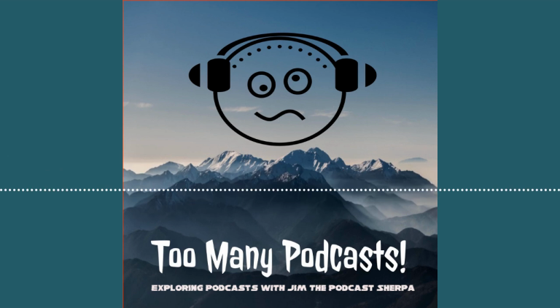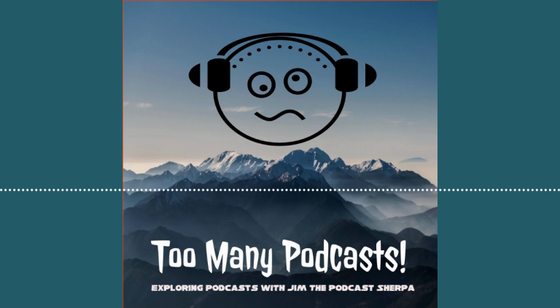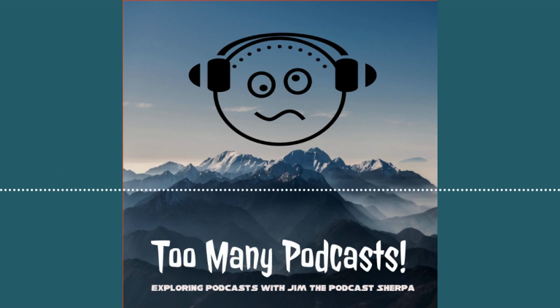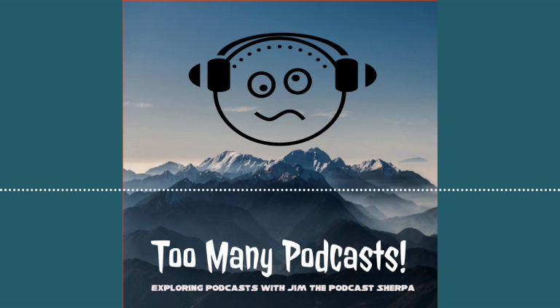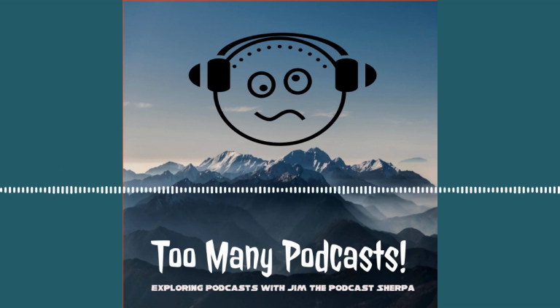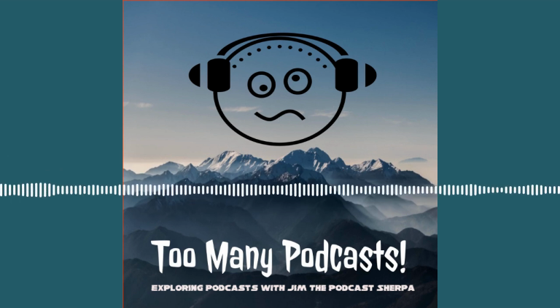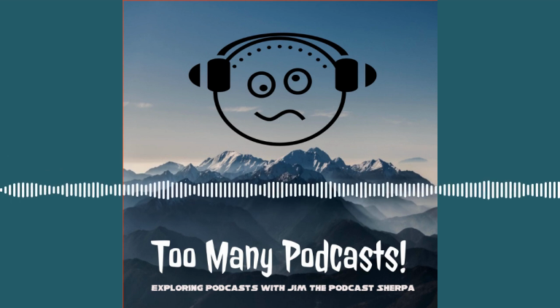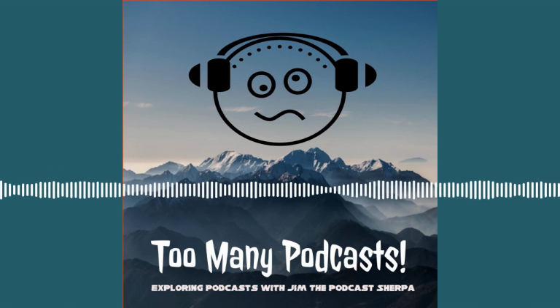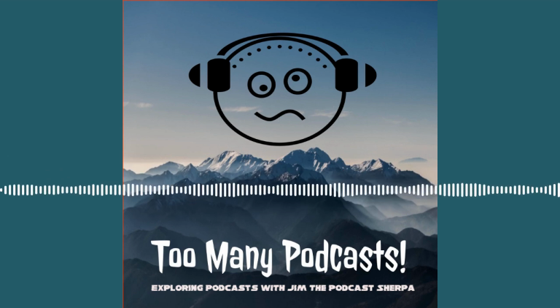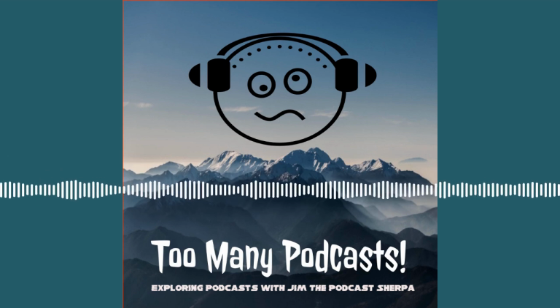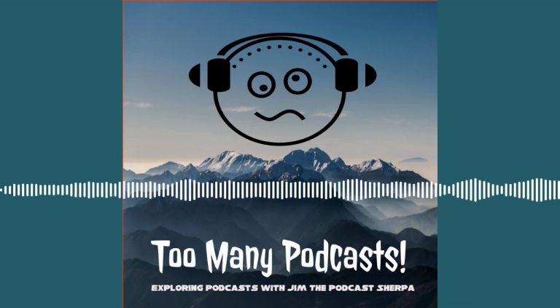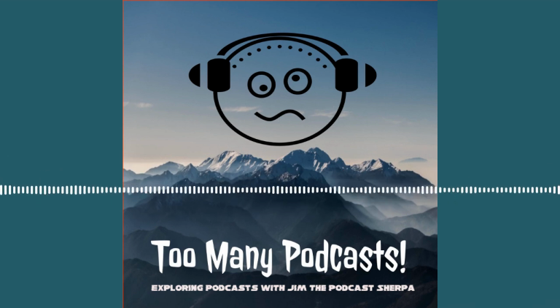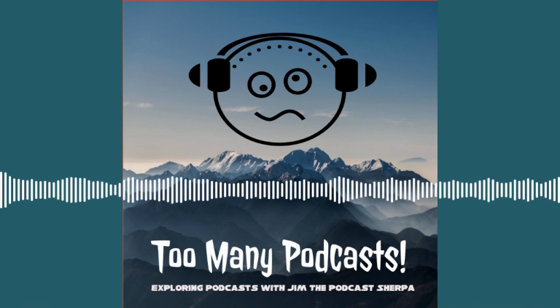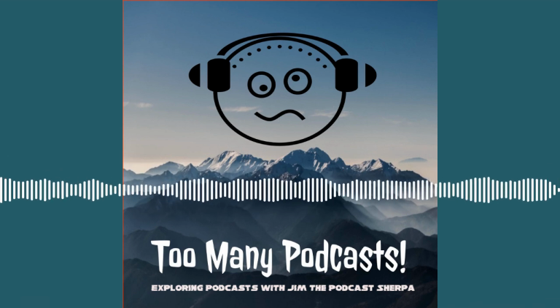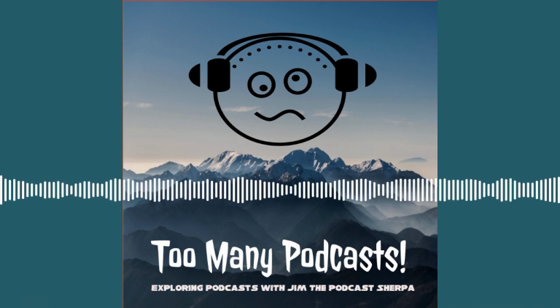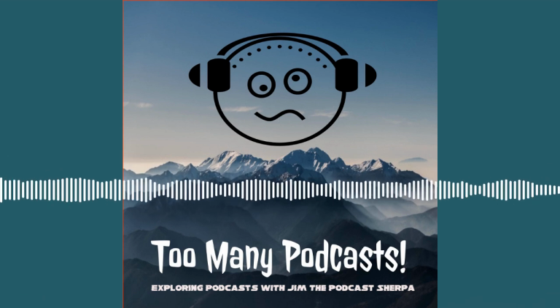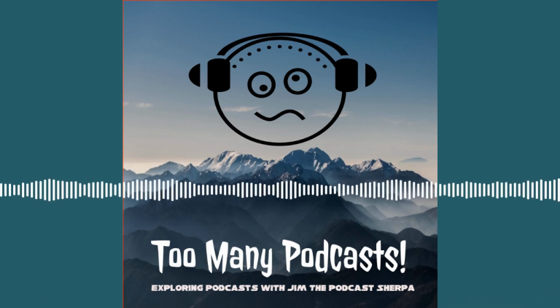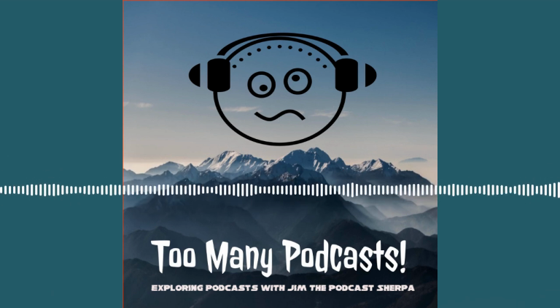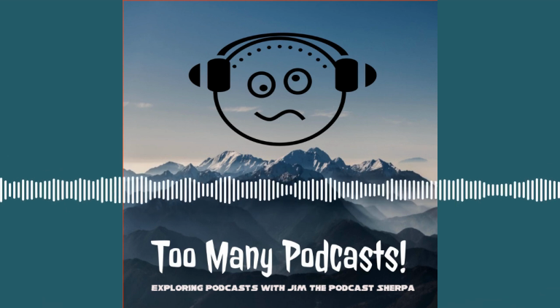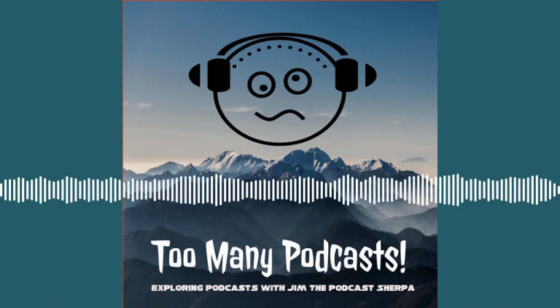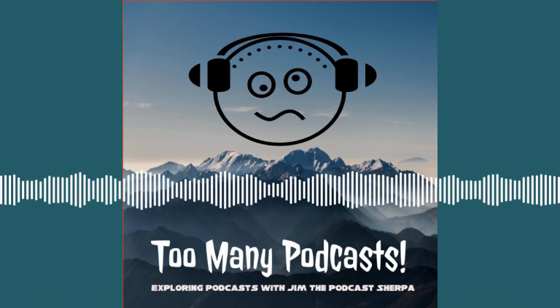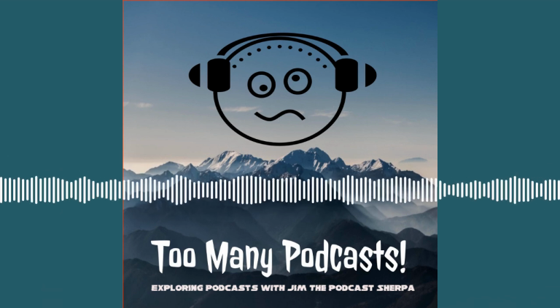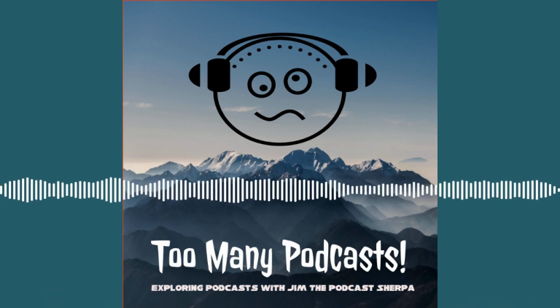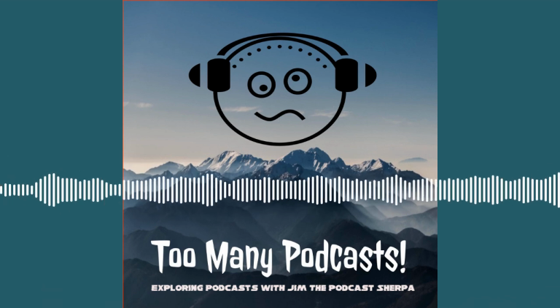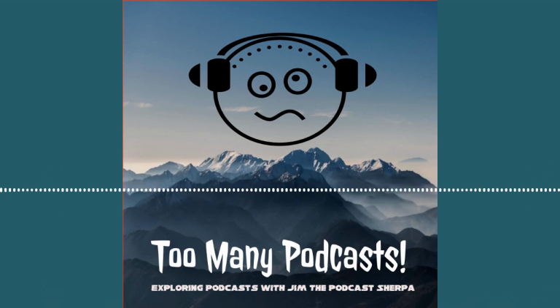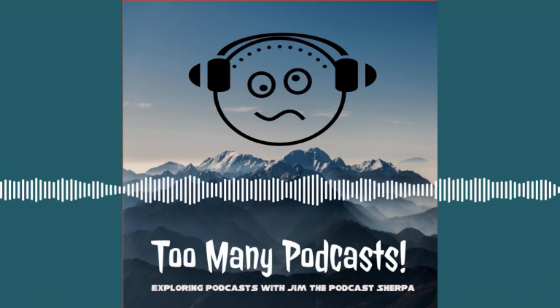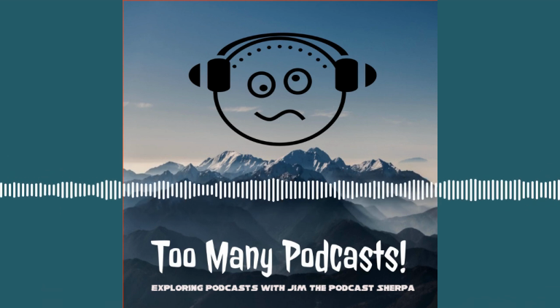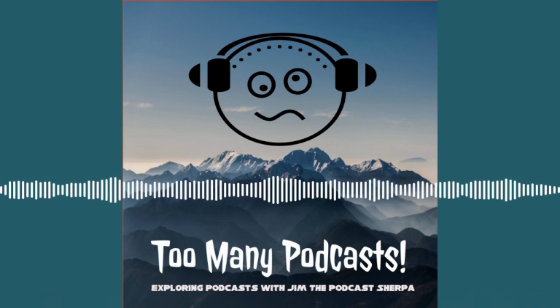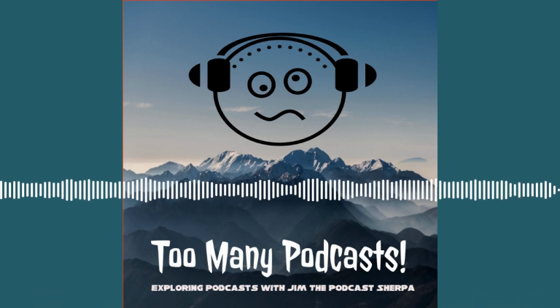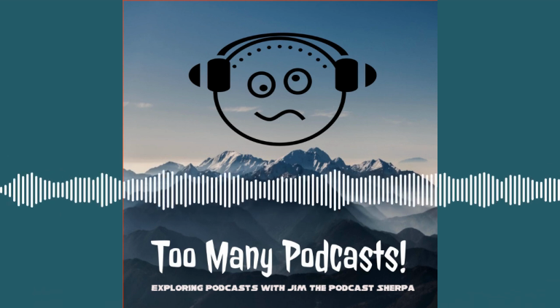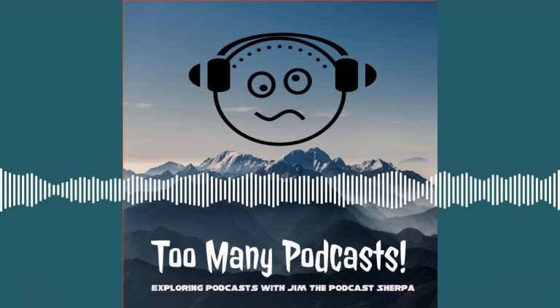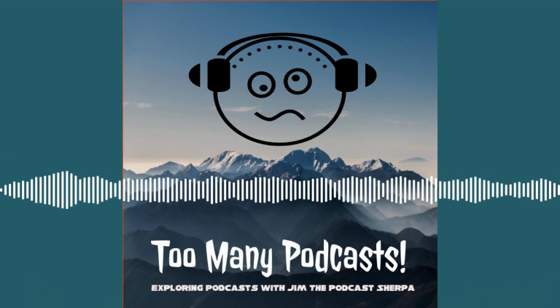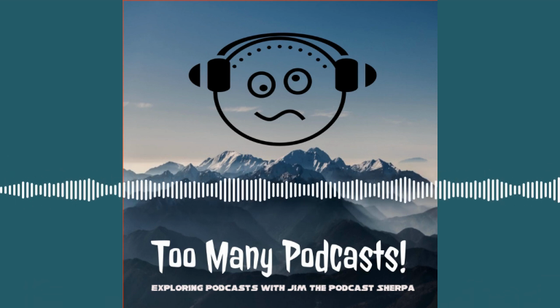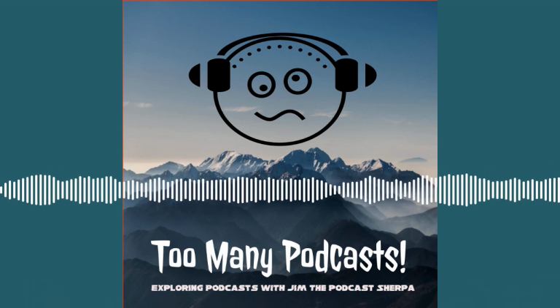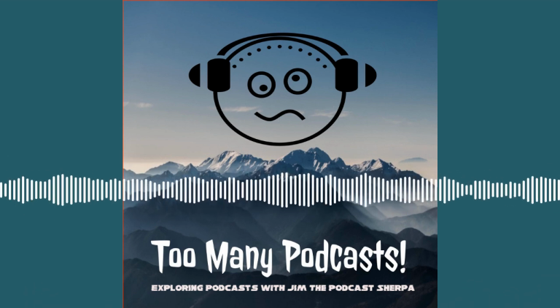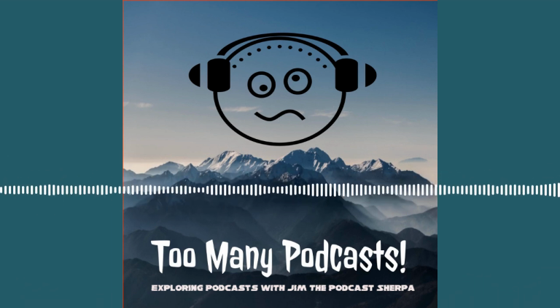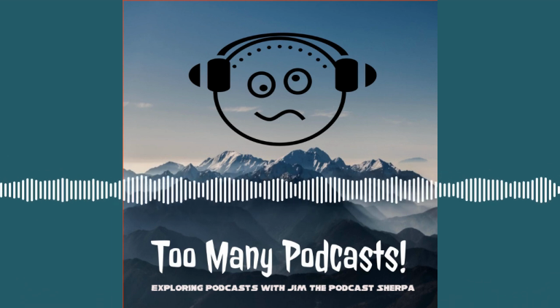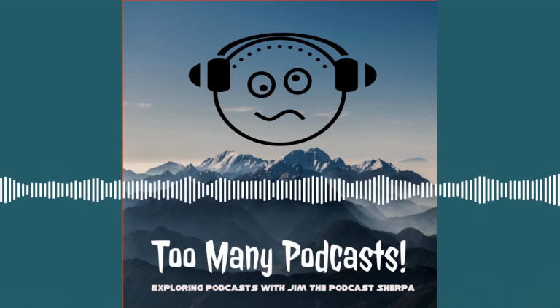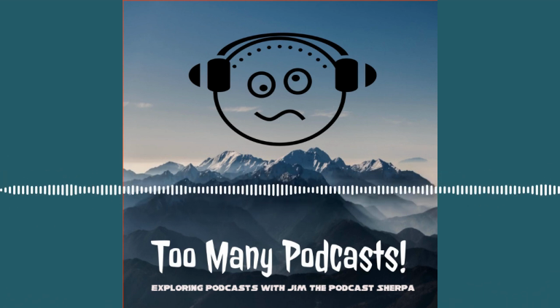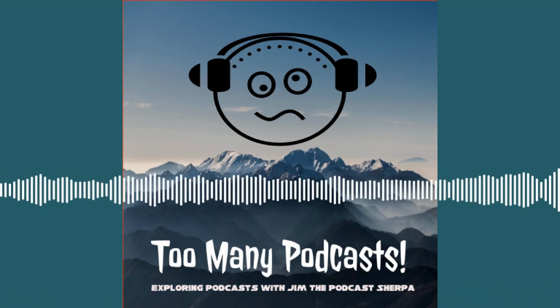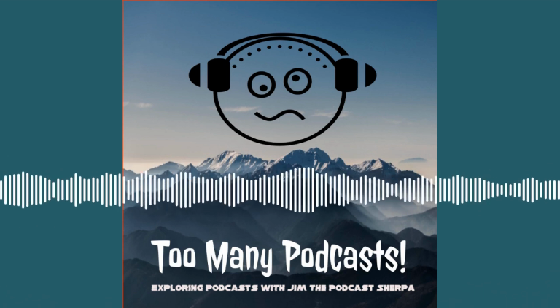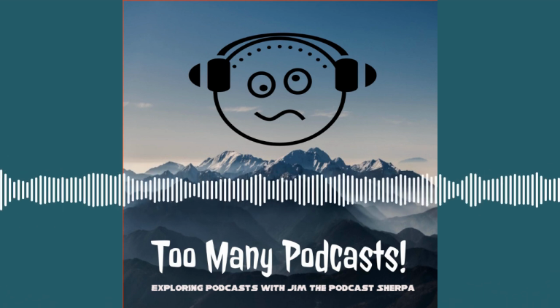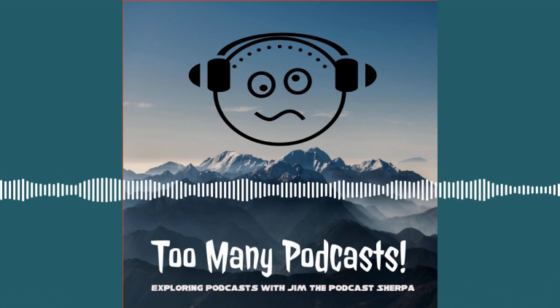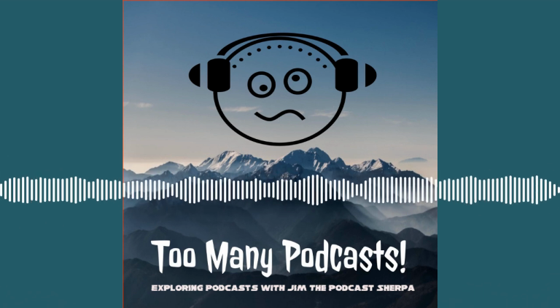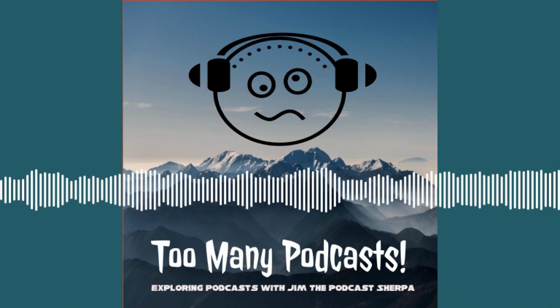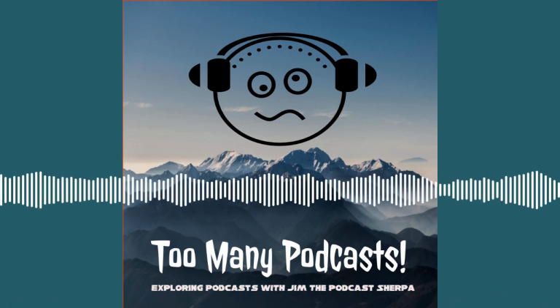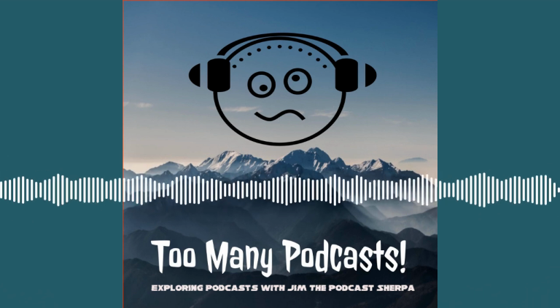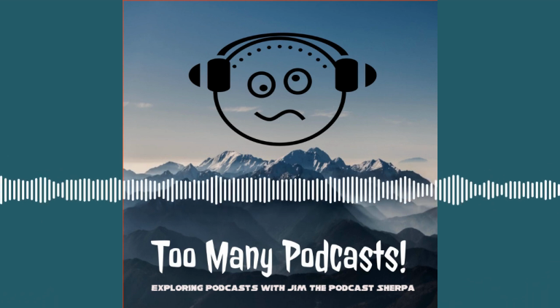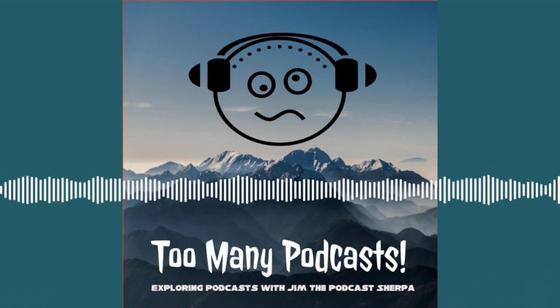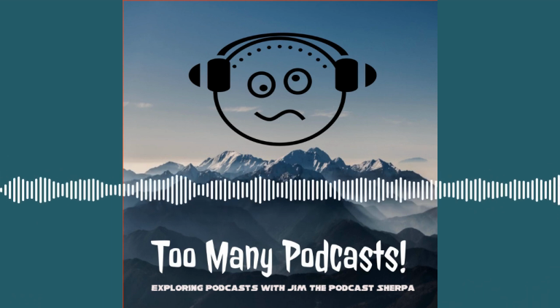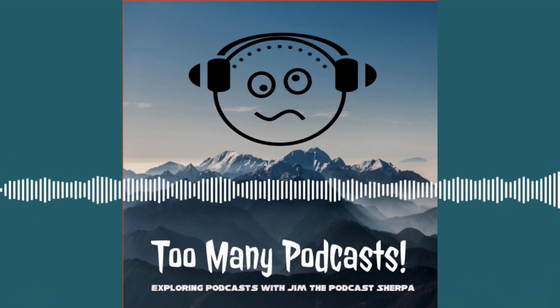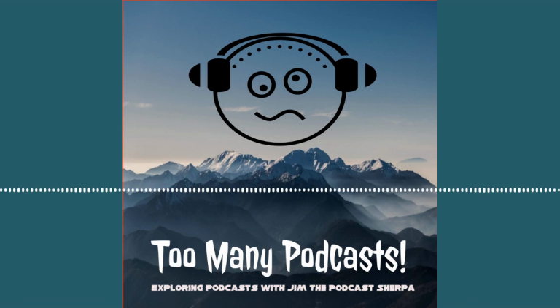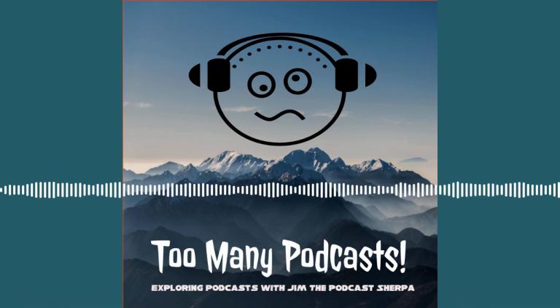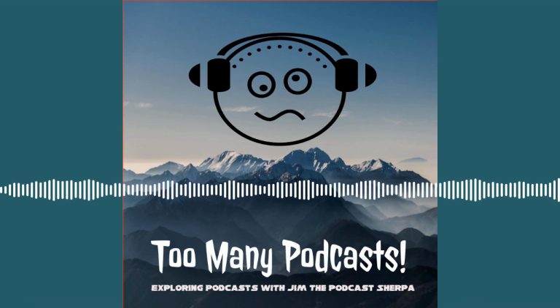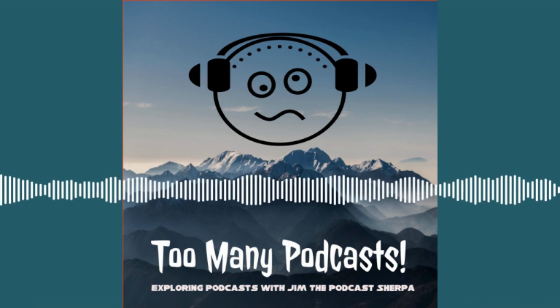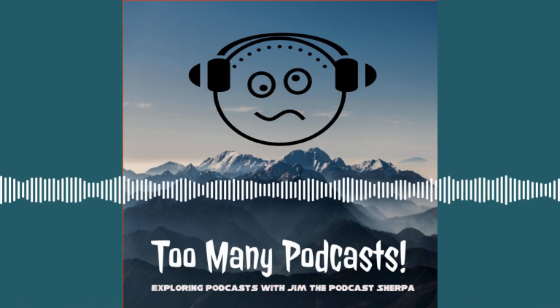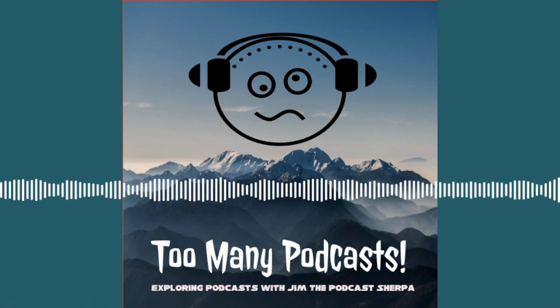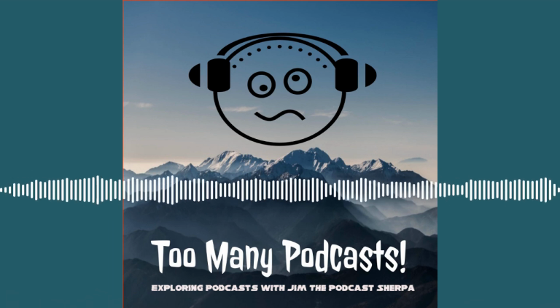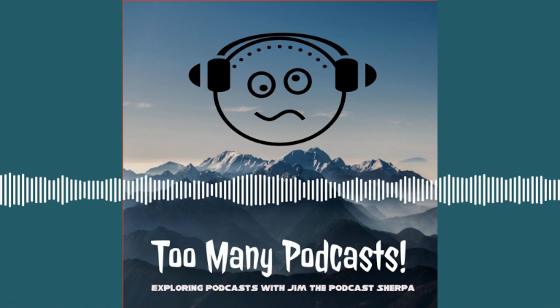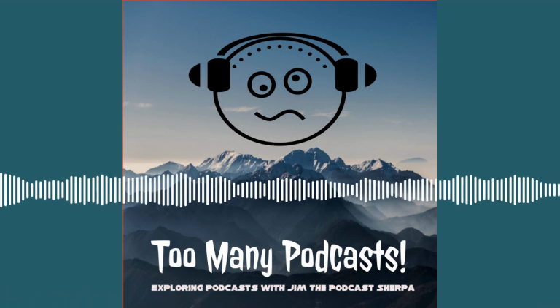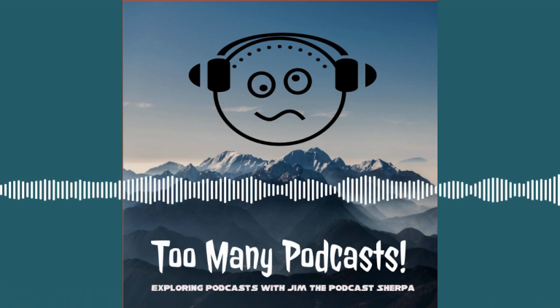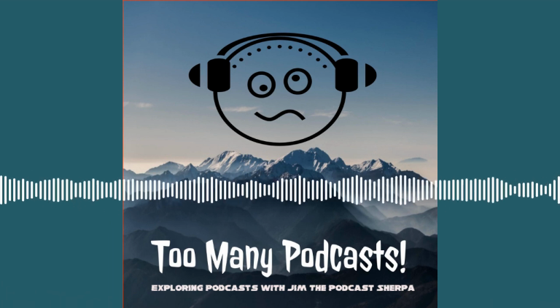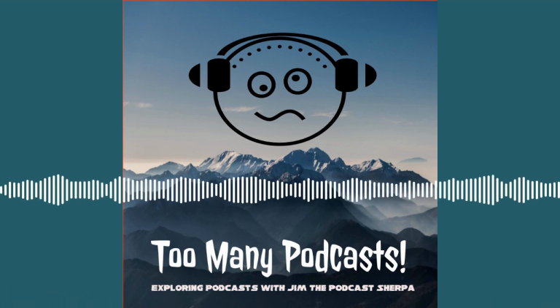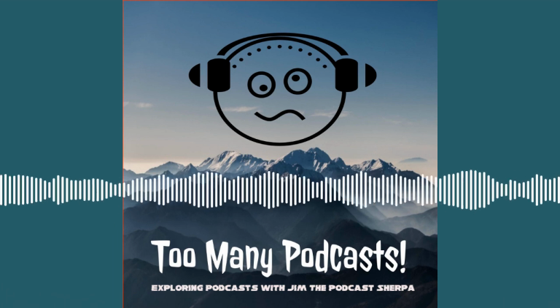Hello, Rebels of the Sharpolution. Normally I start off this podcast by saying hi, but I'm going to start this one off by saying hydration.